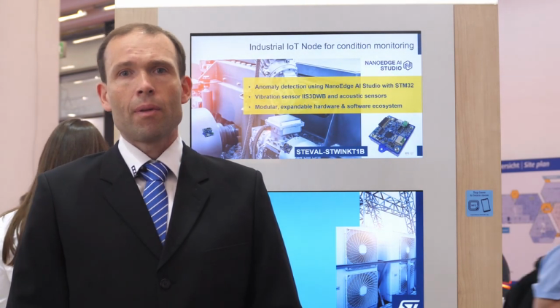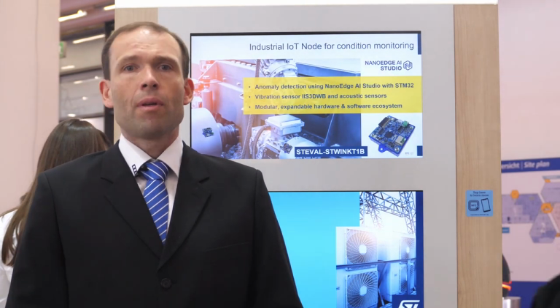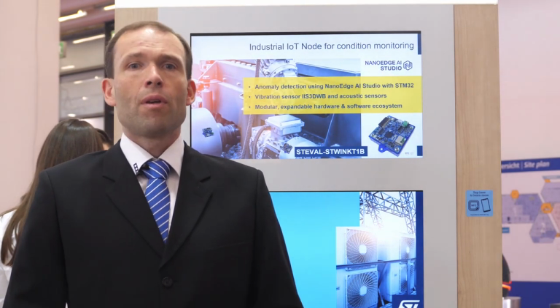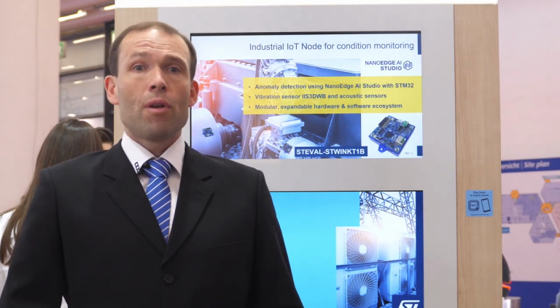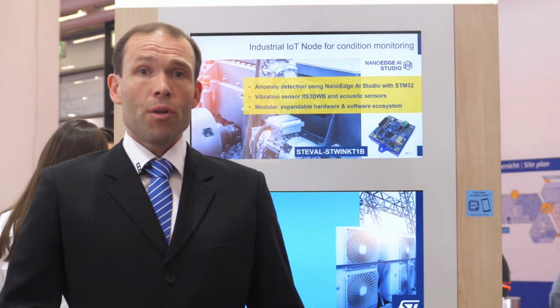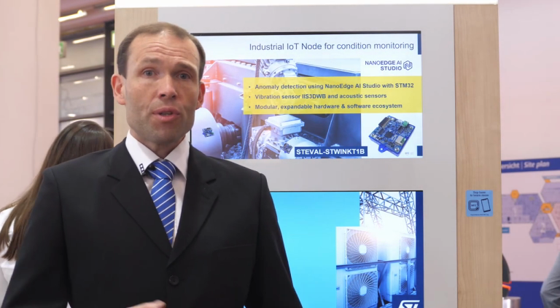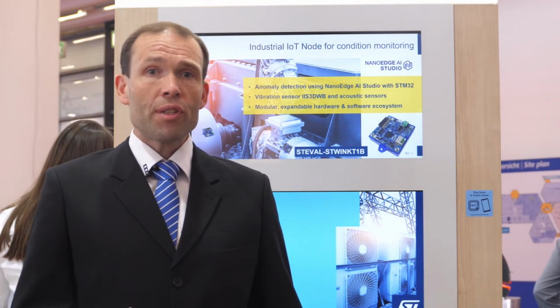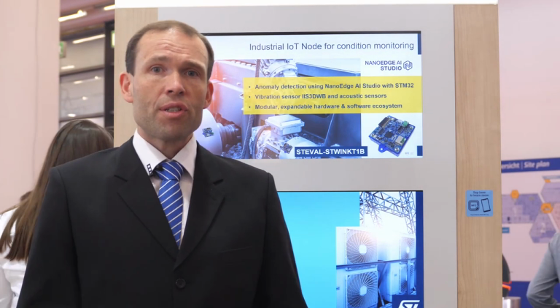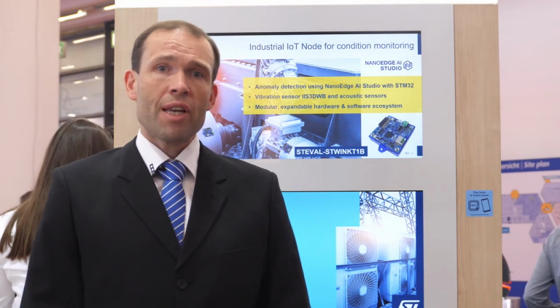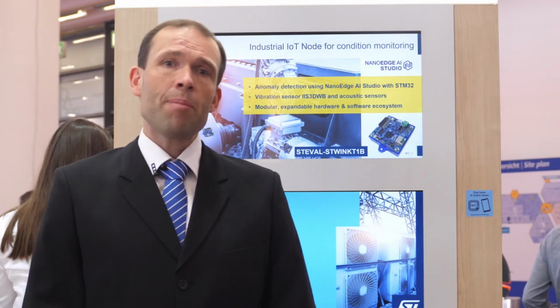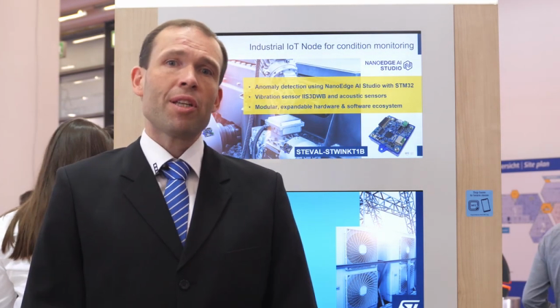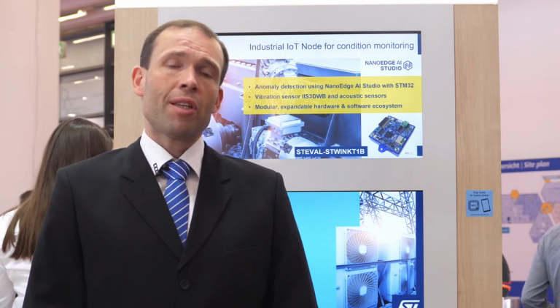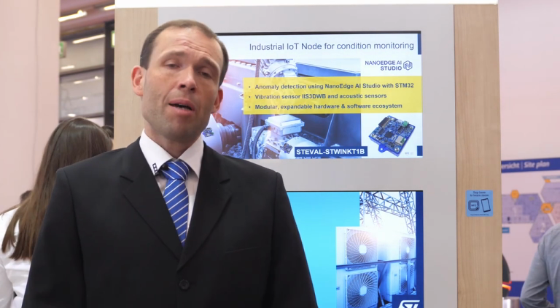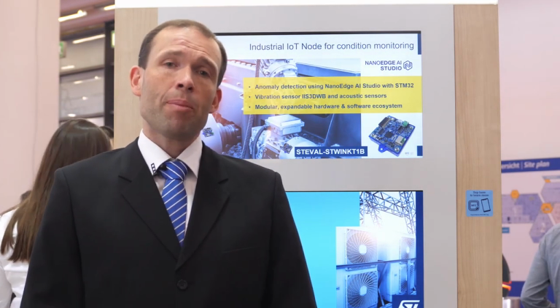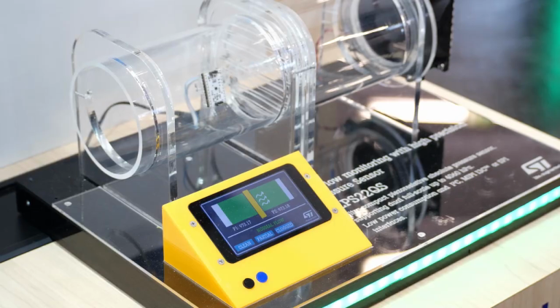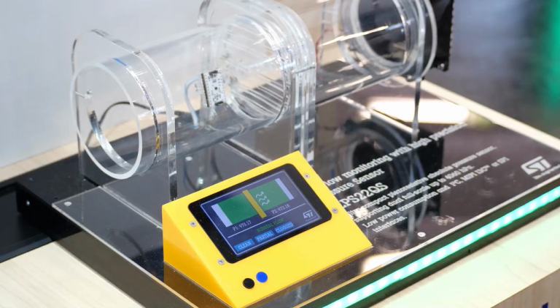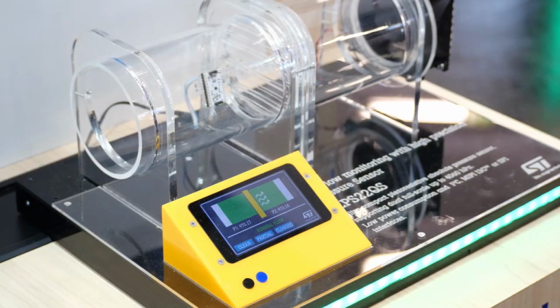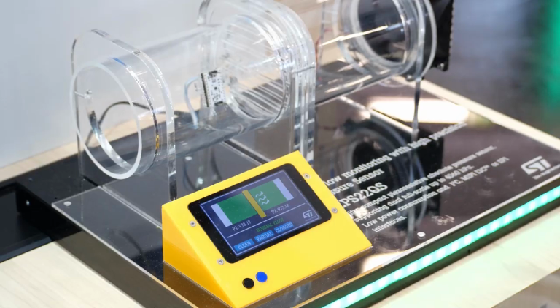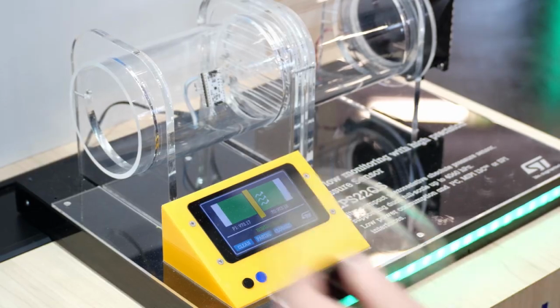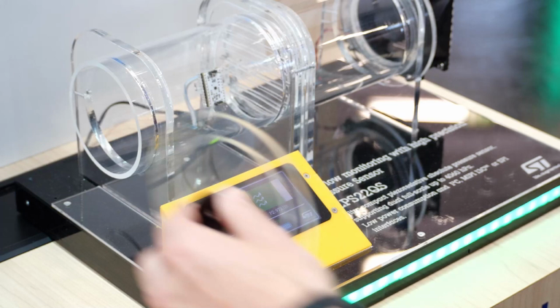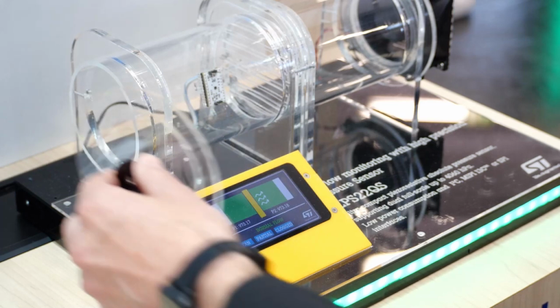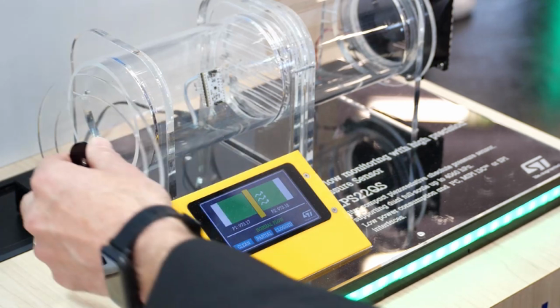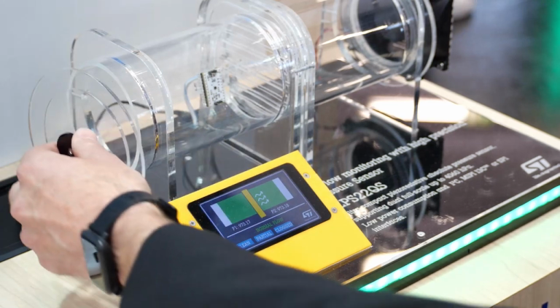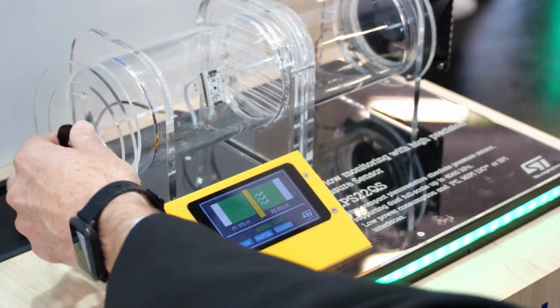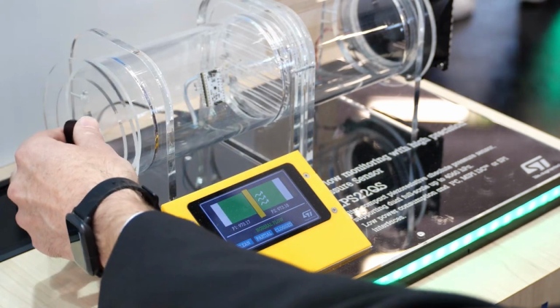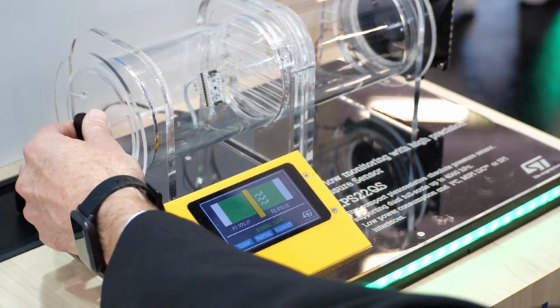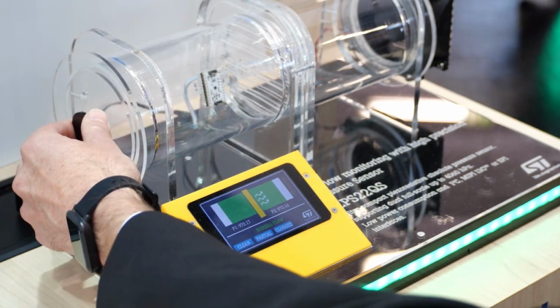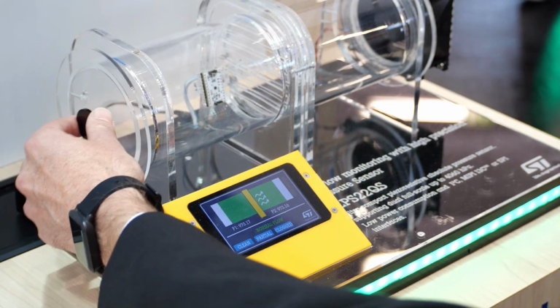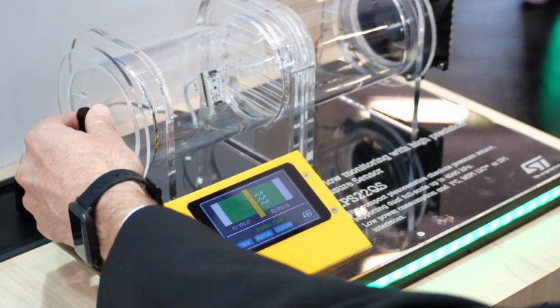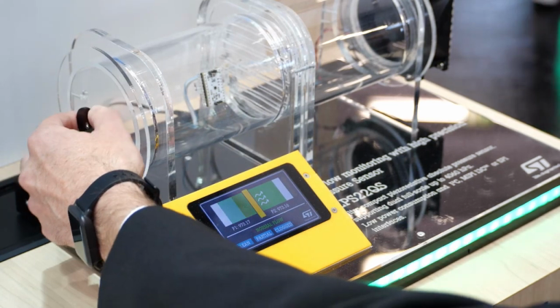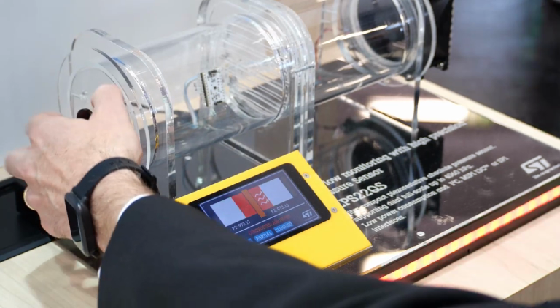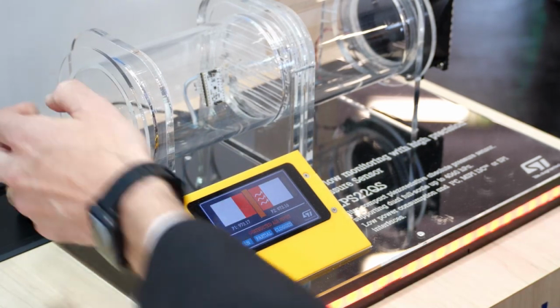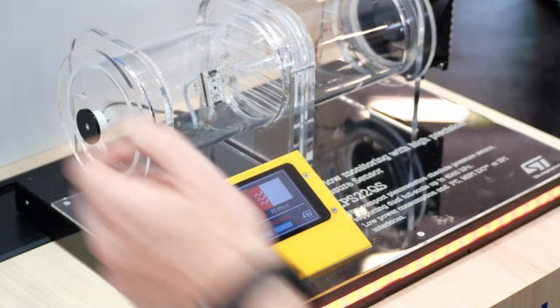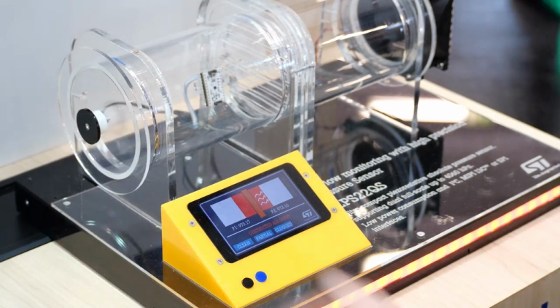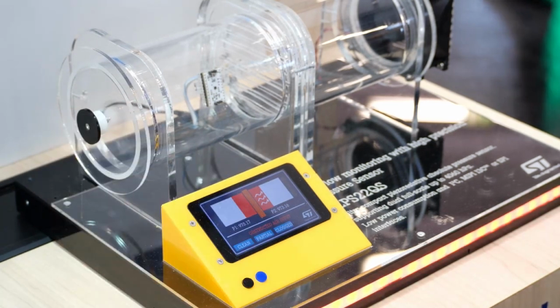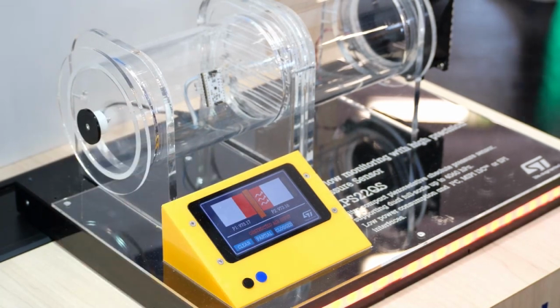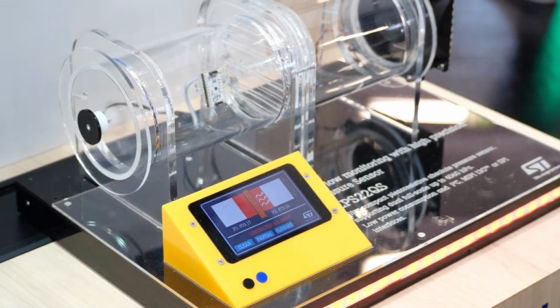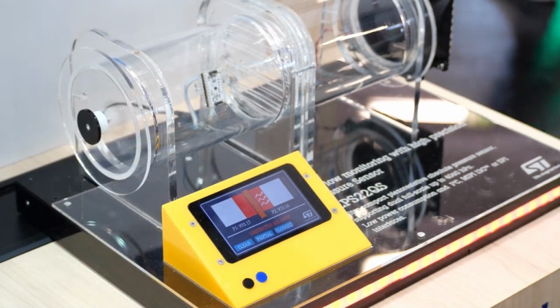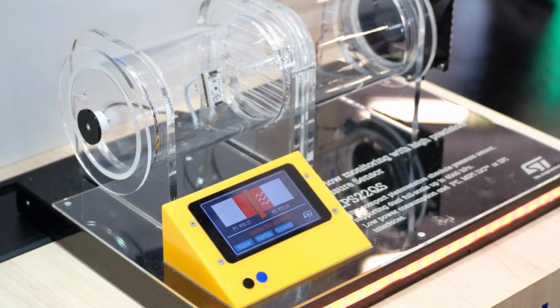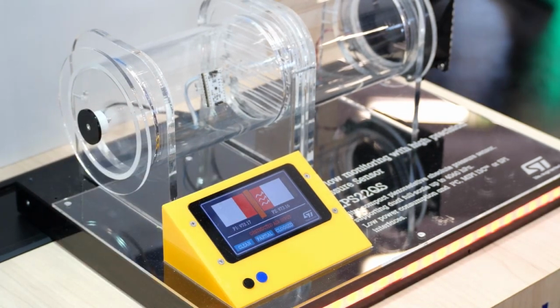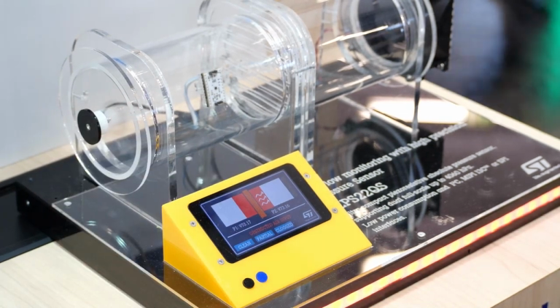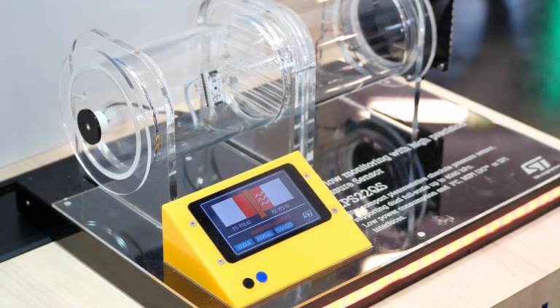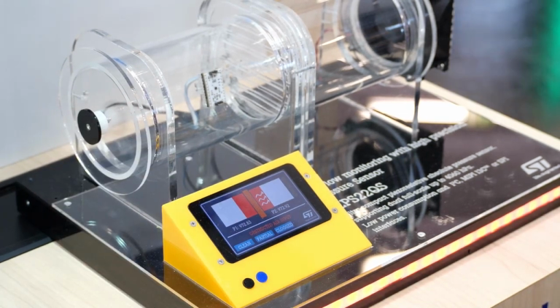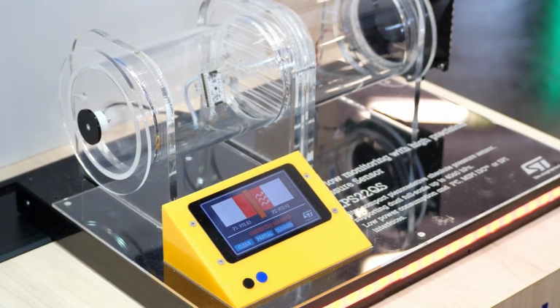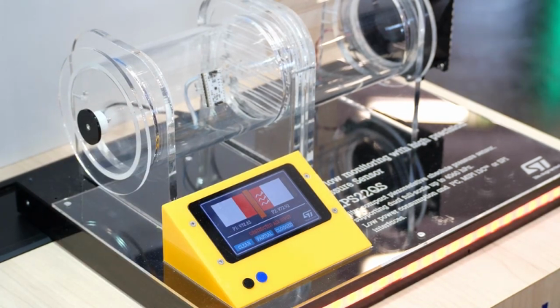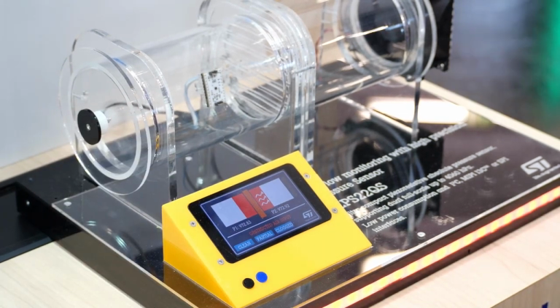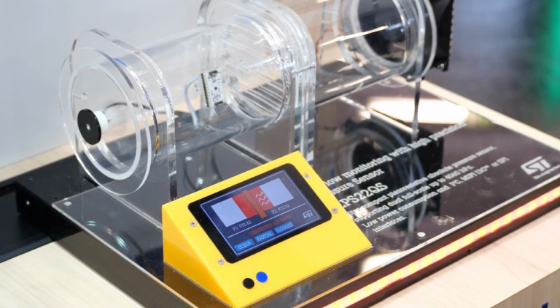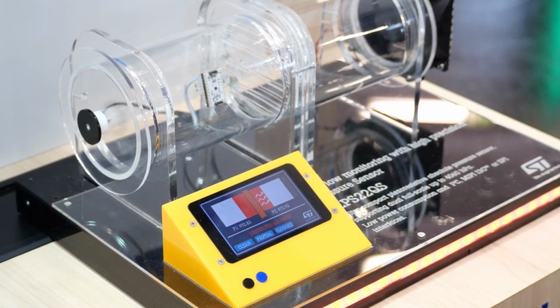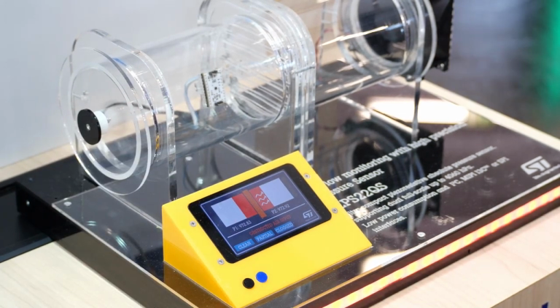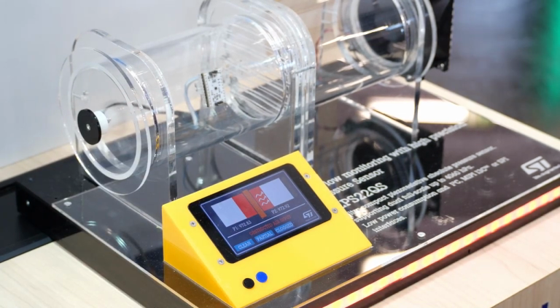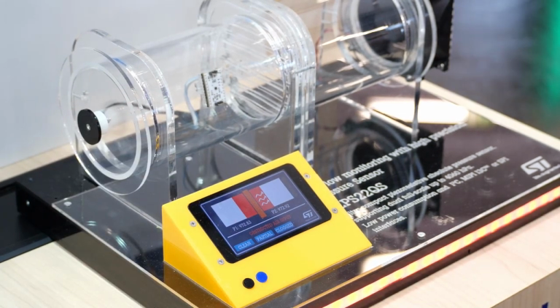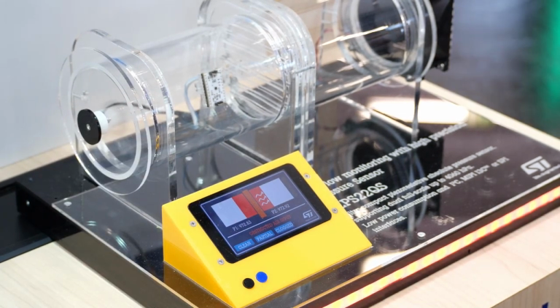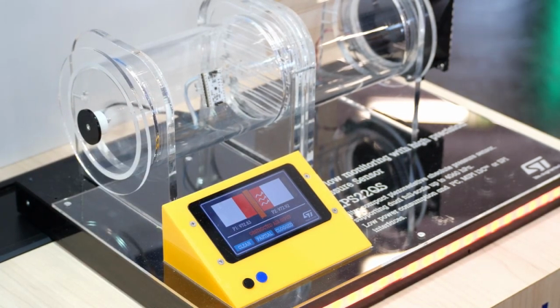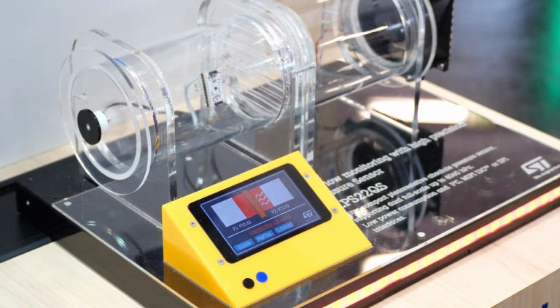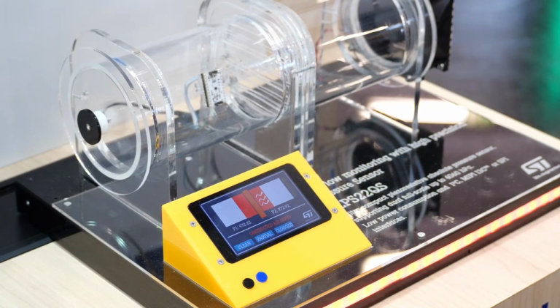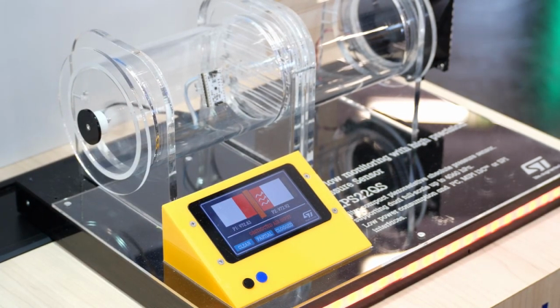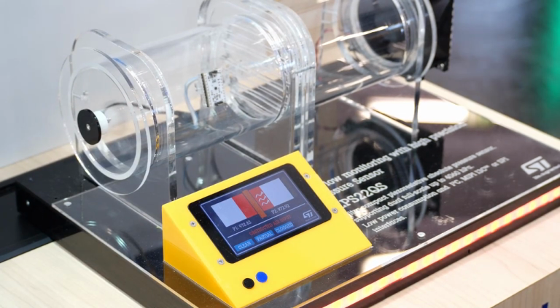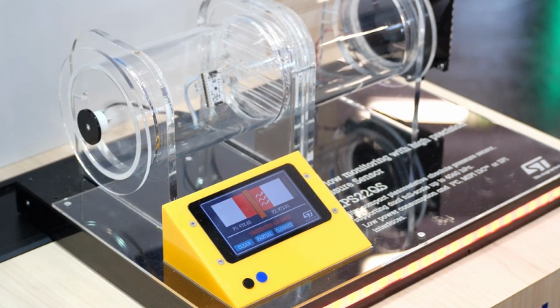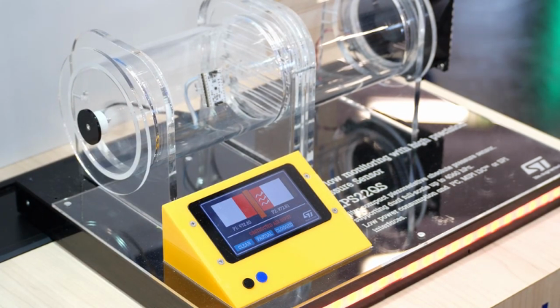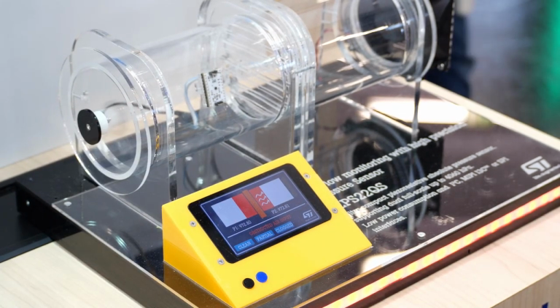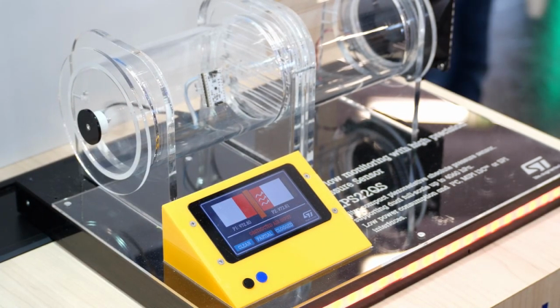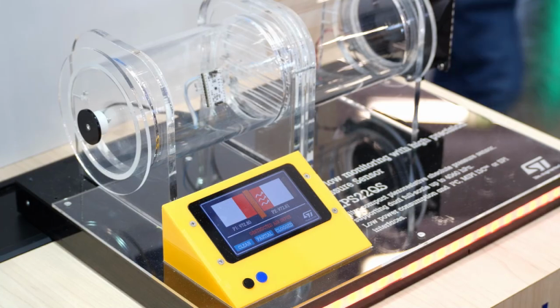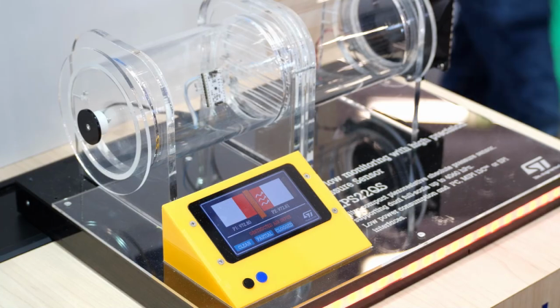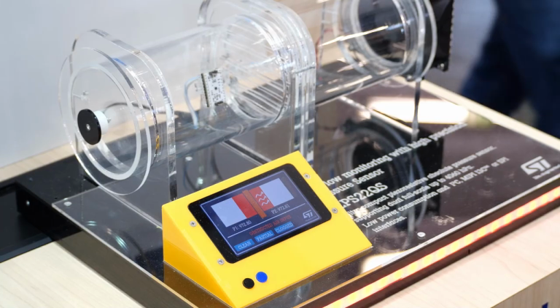Using the same setup, we can also detect an obstruction in a ventilation system, as you can see right now.